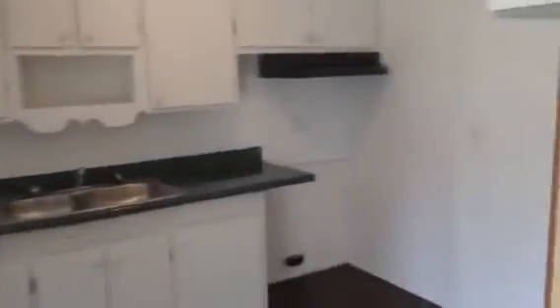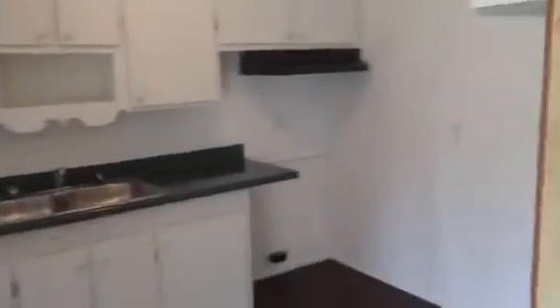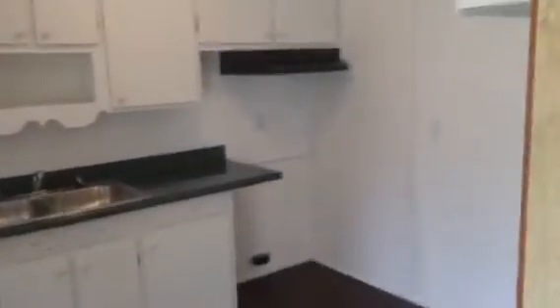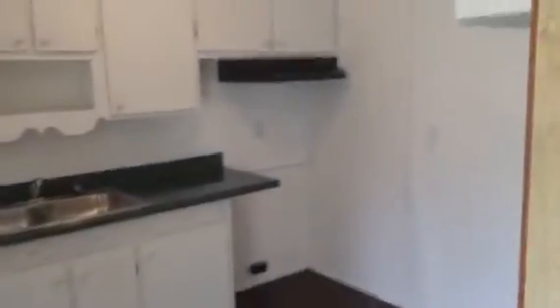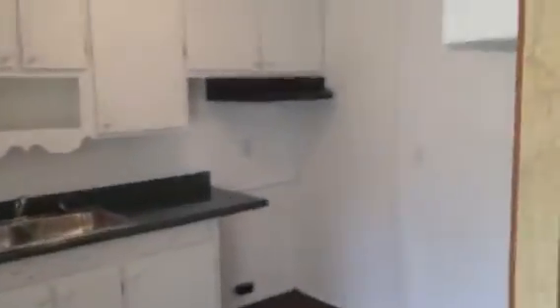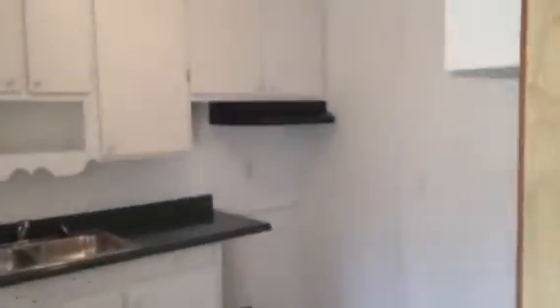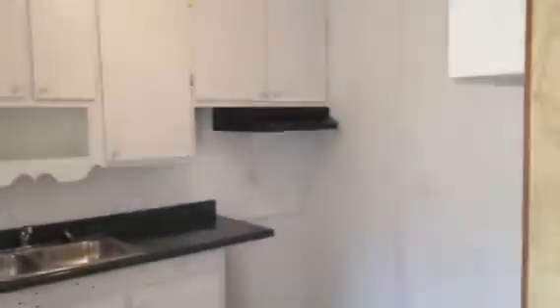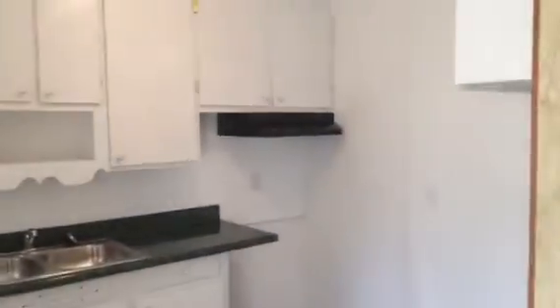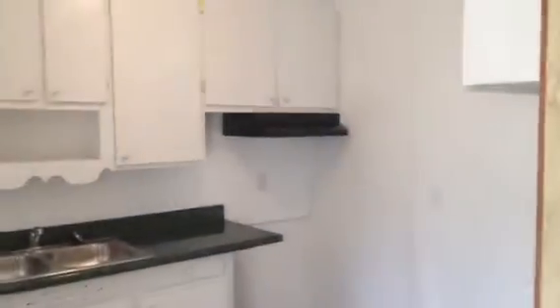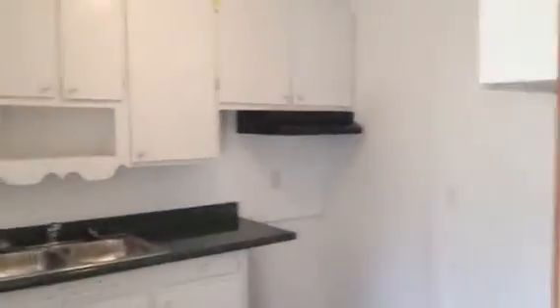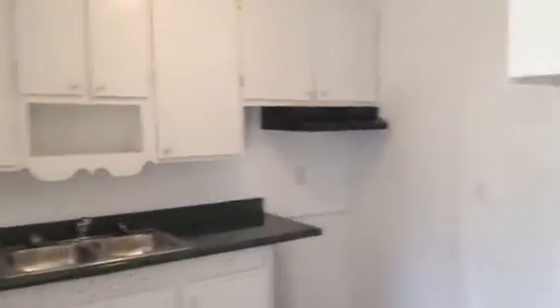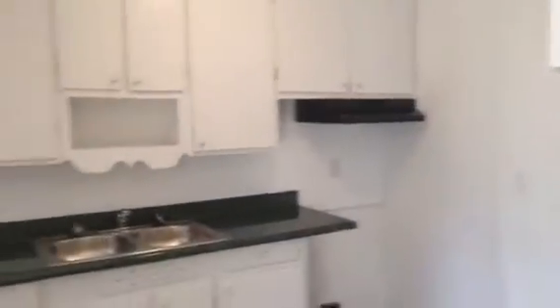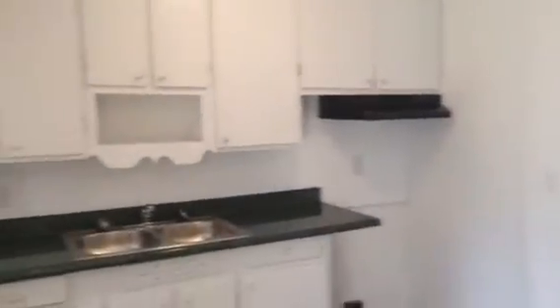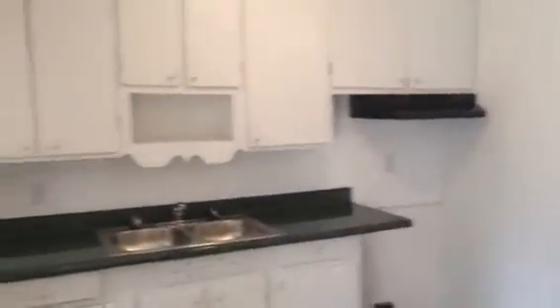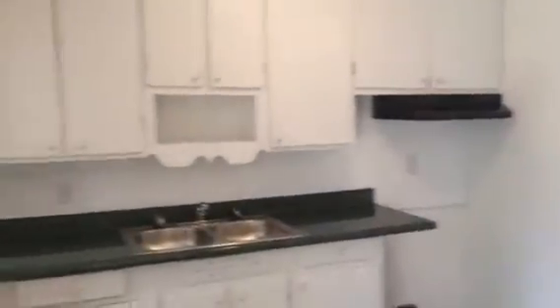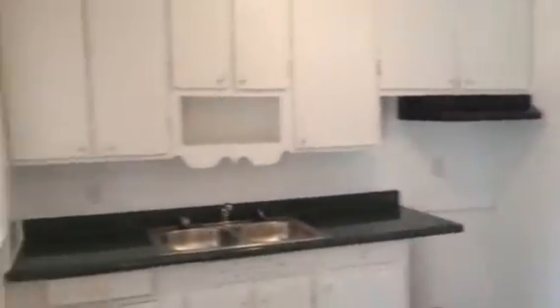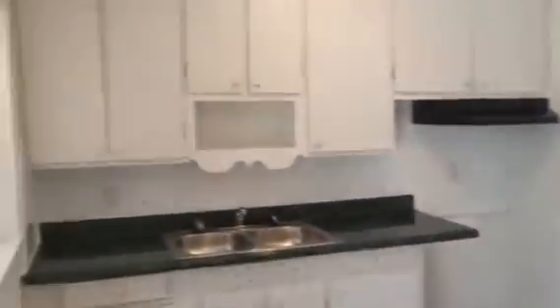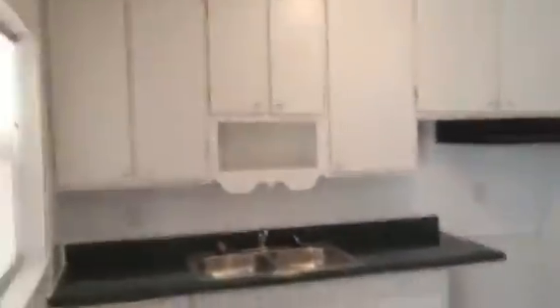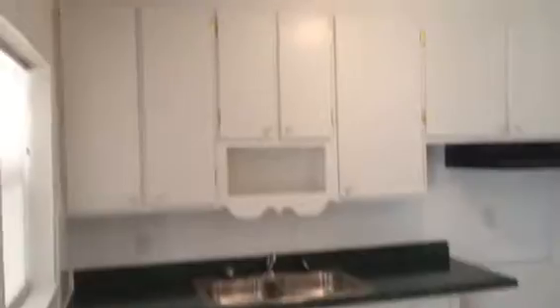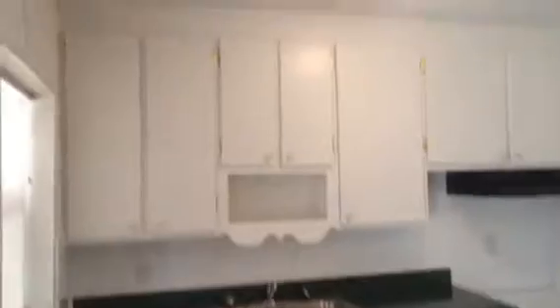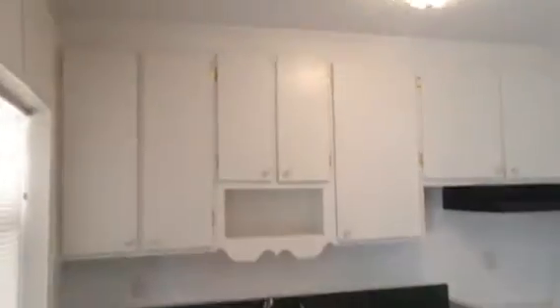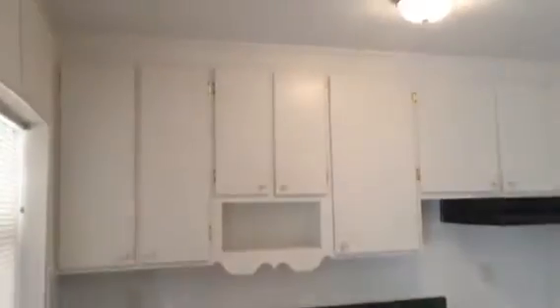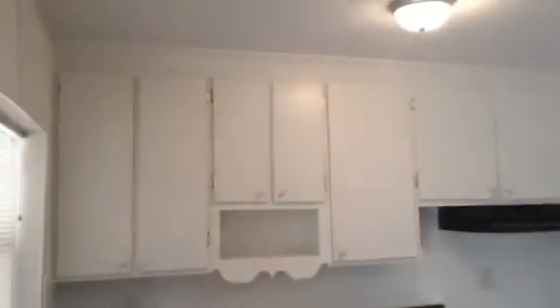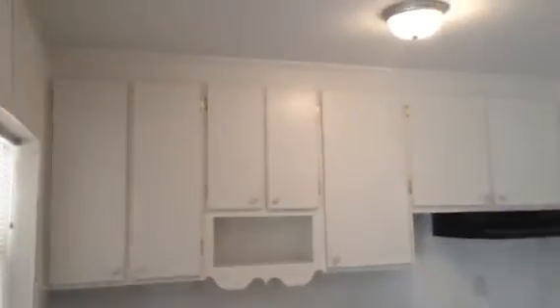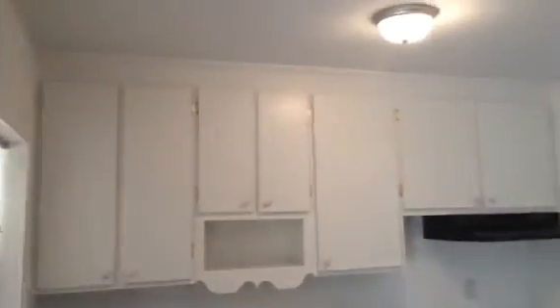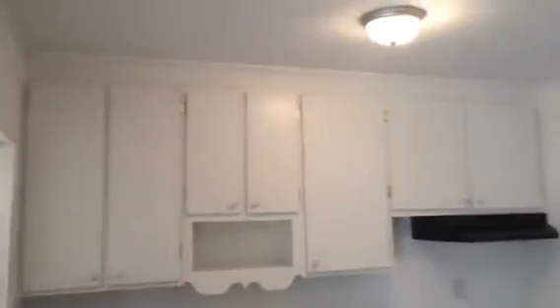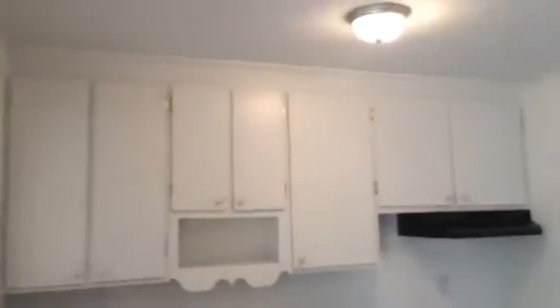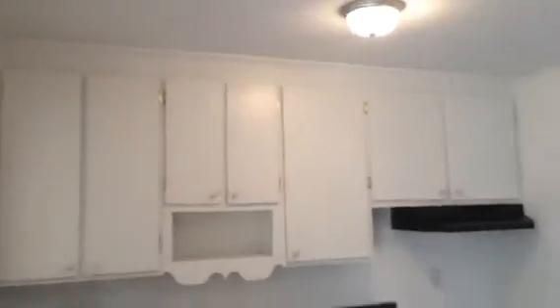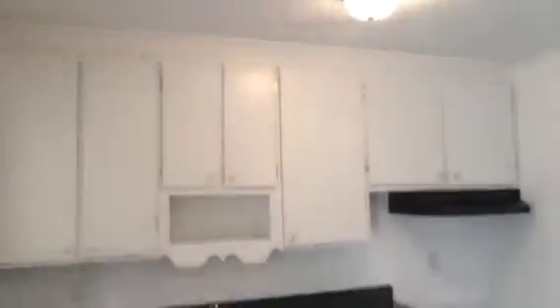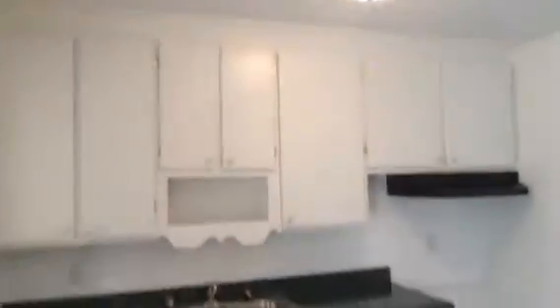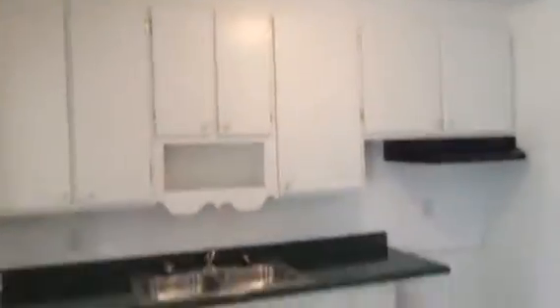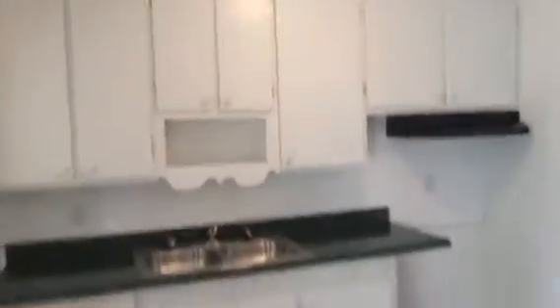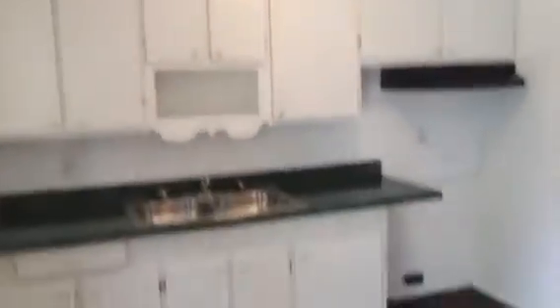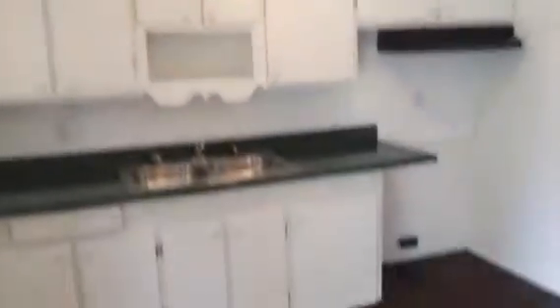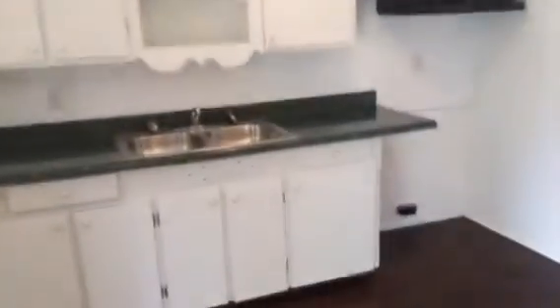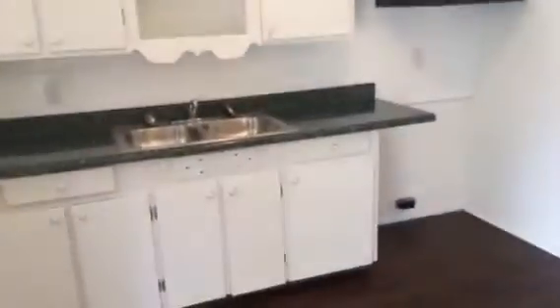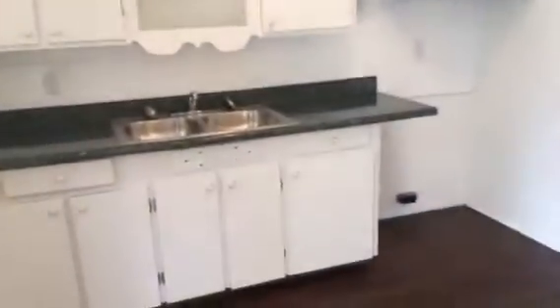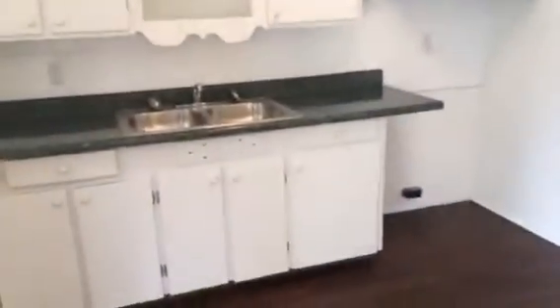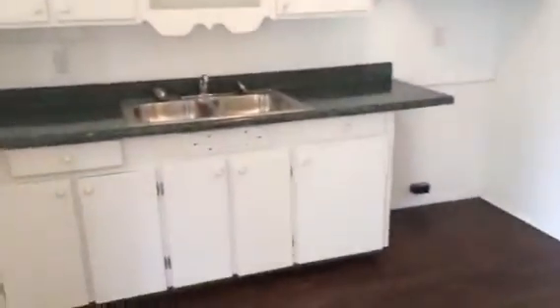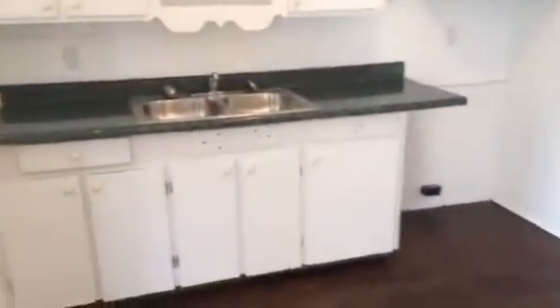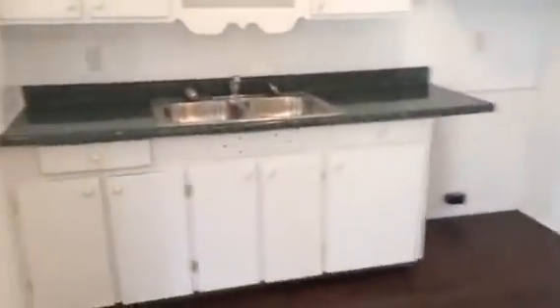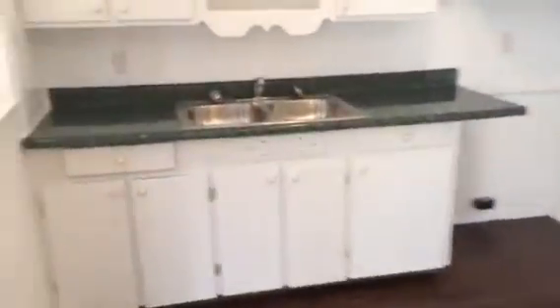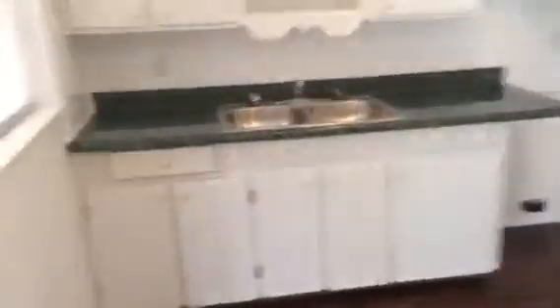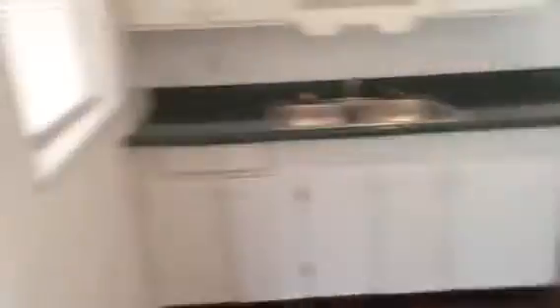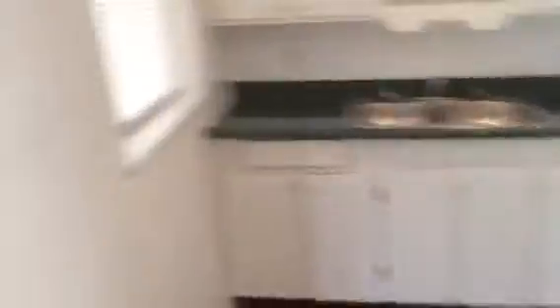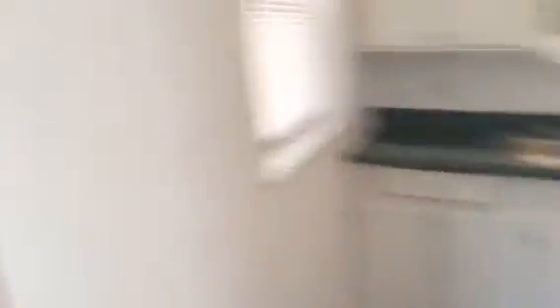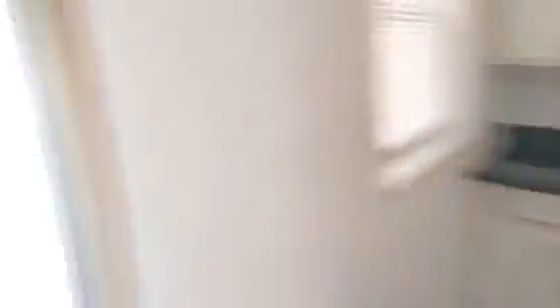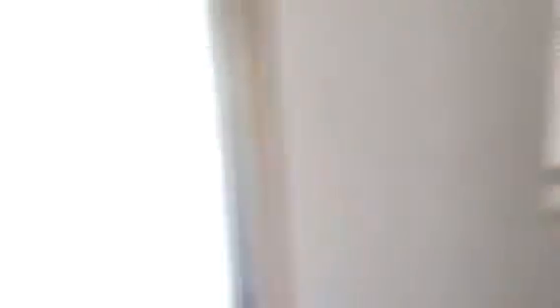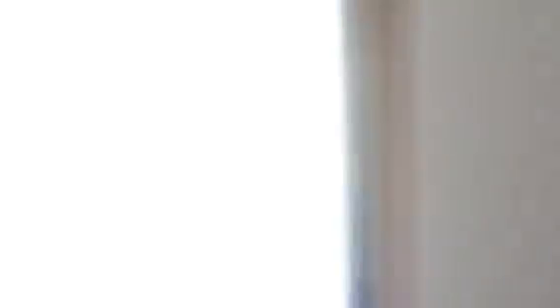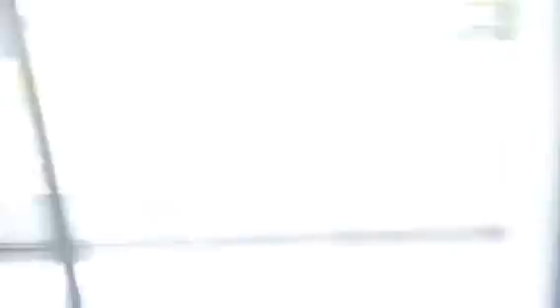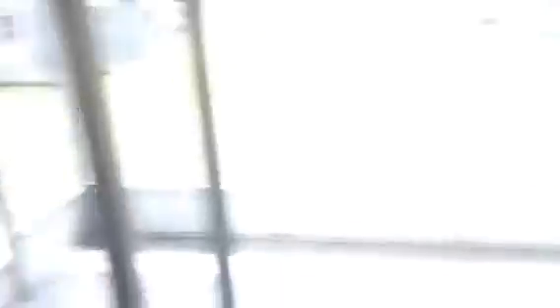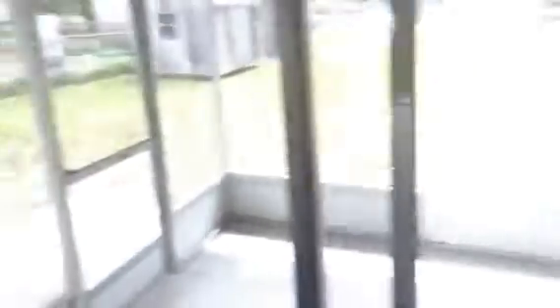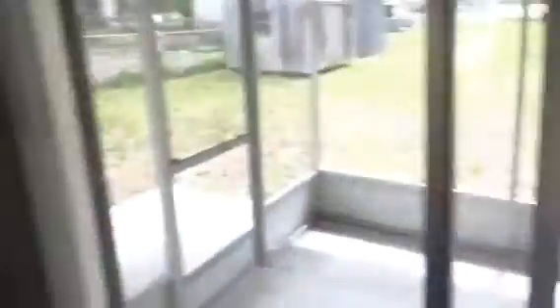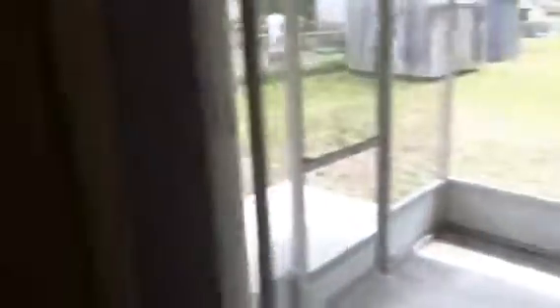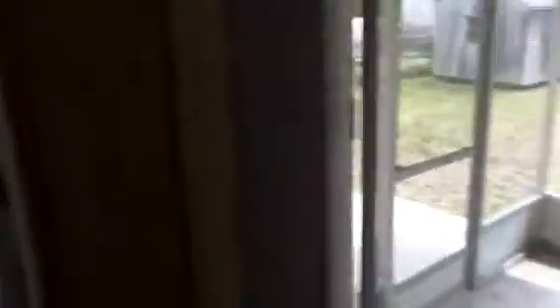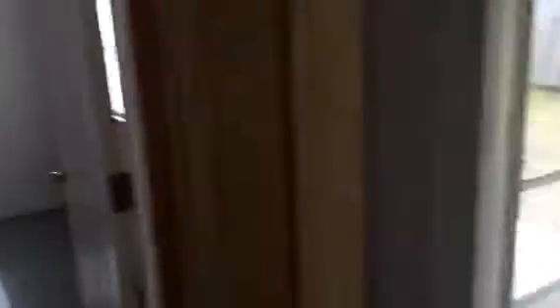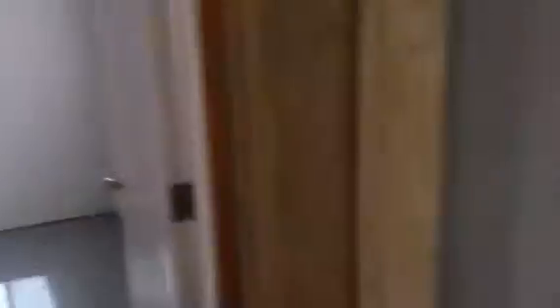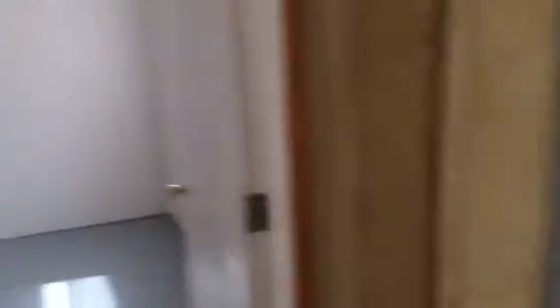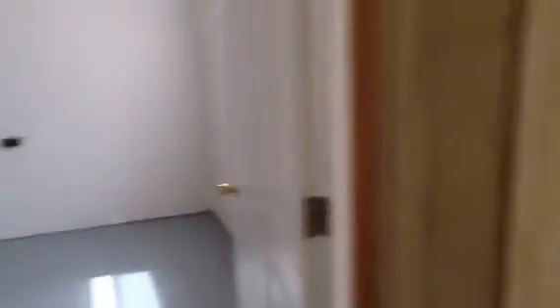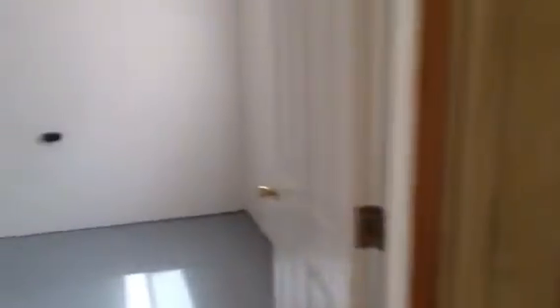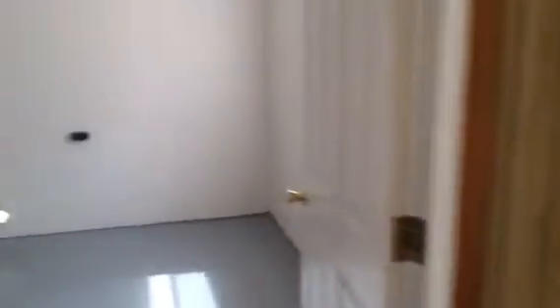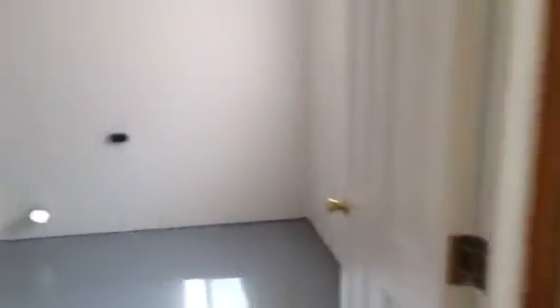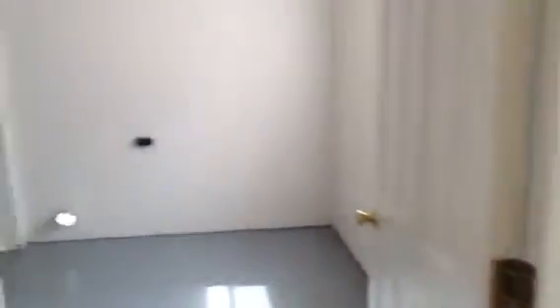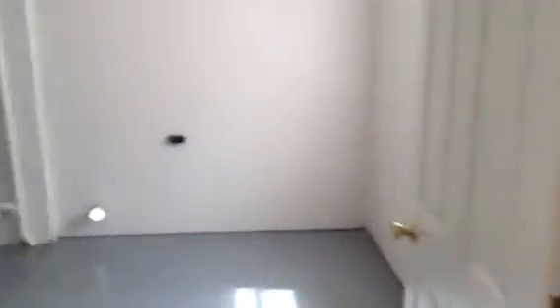This is the kitchen. We'll install new black appliances when the resident's ready to move in. We kept the cabinets and tops in the kitchen.